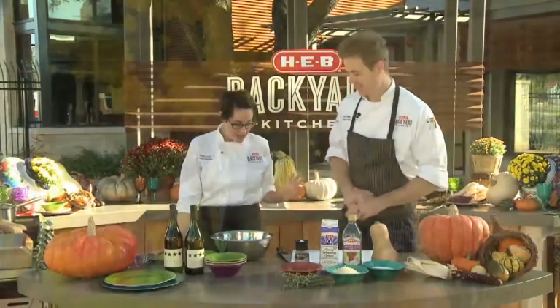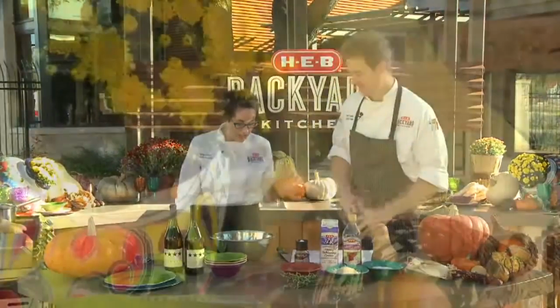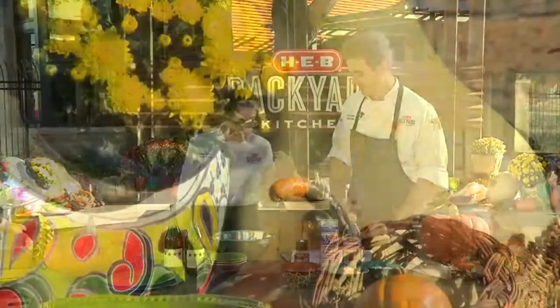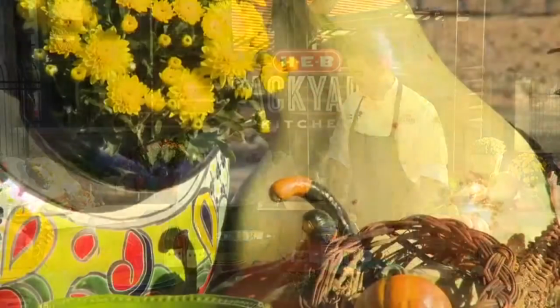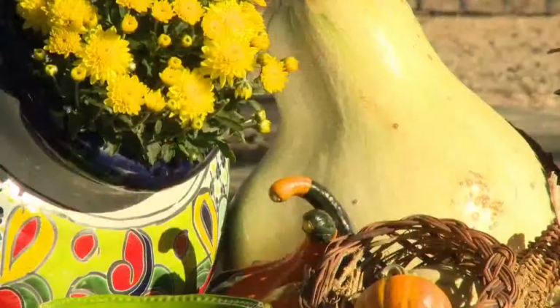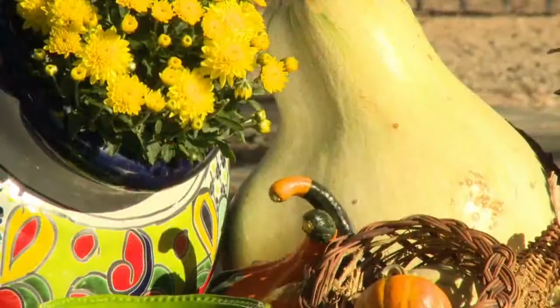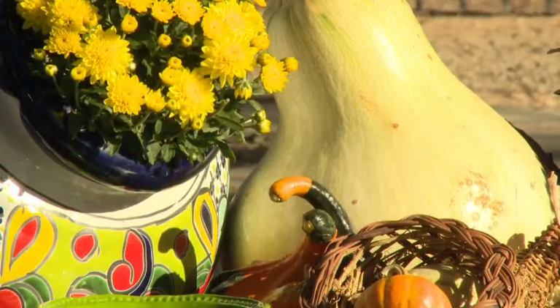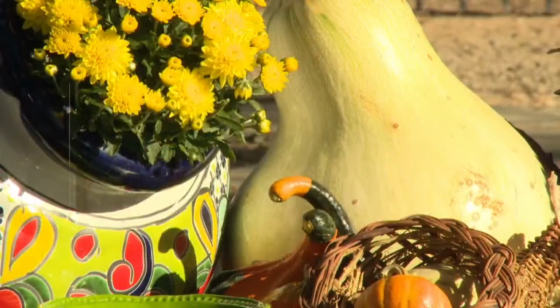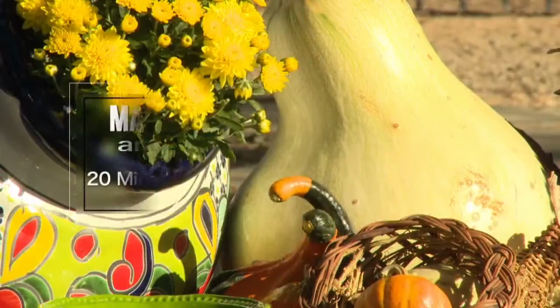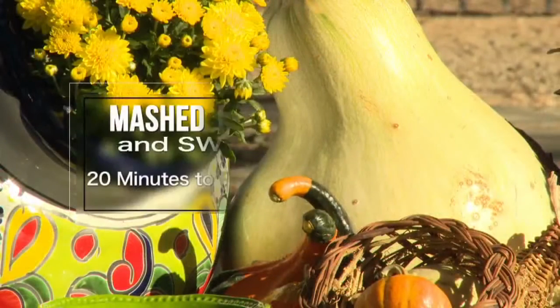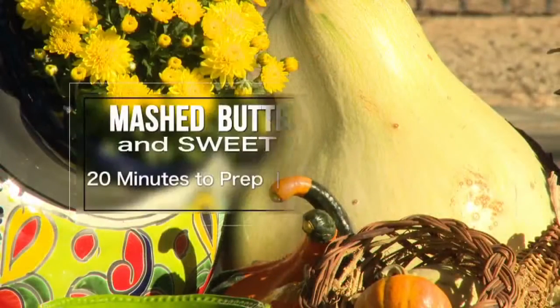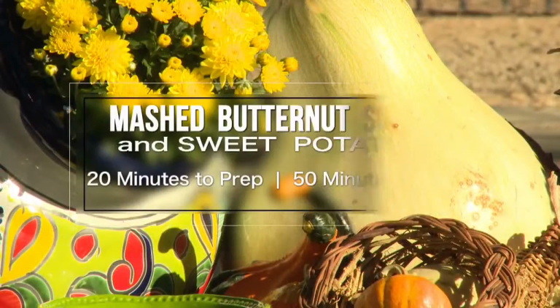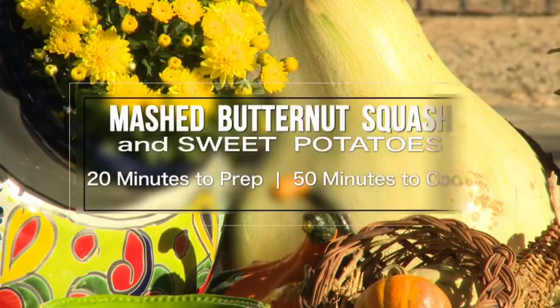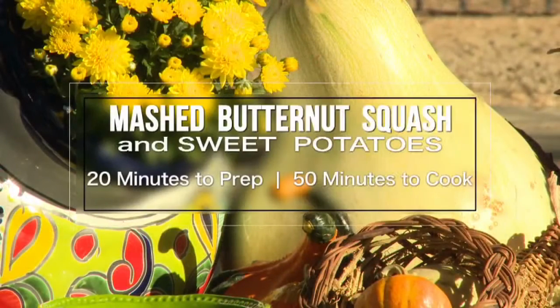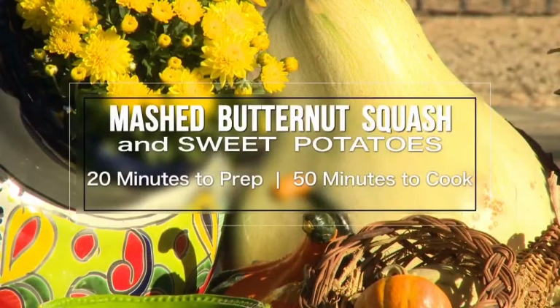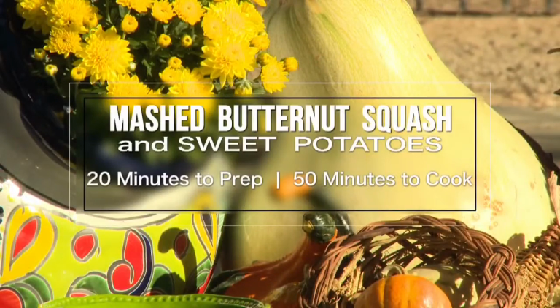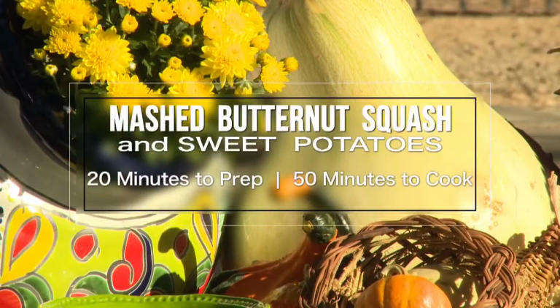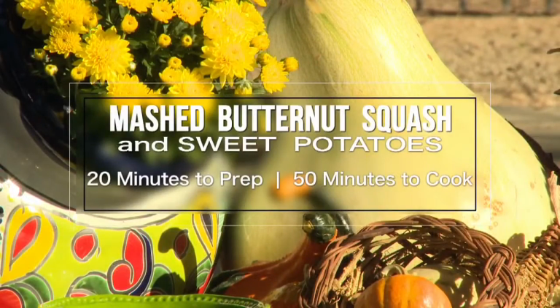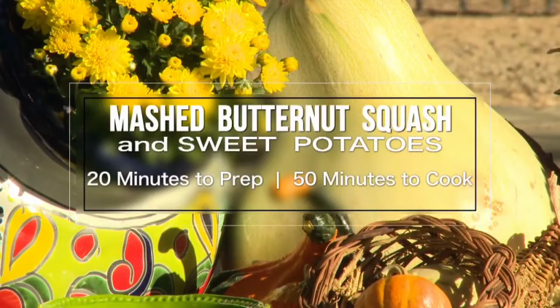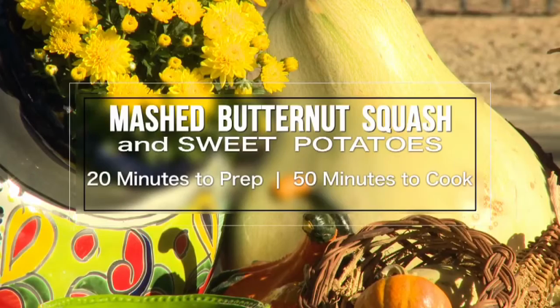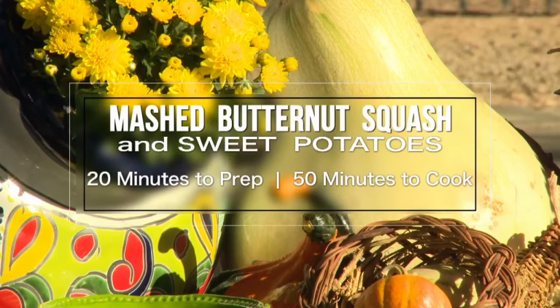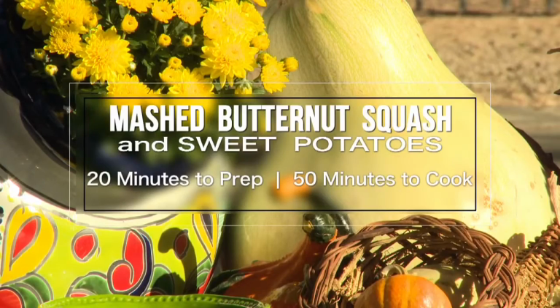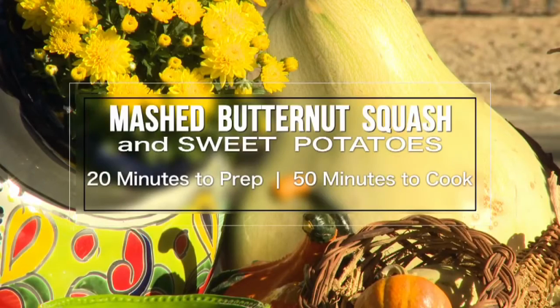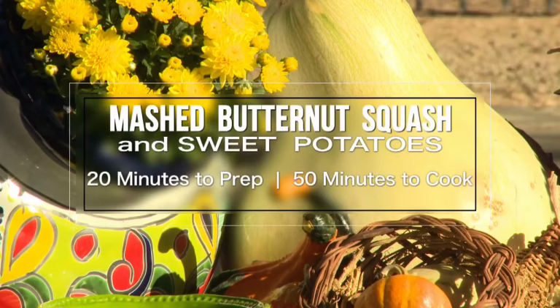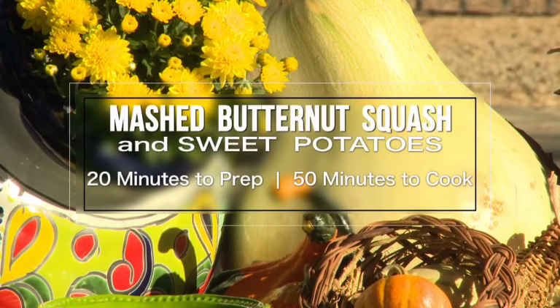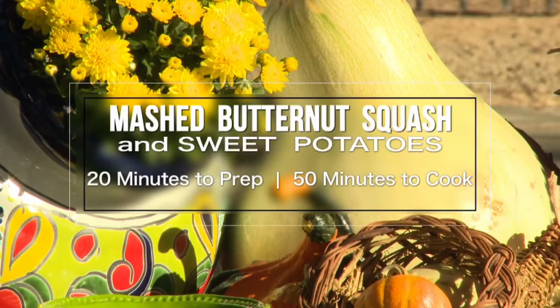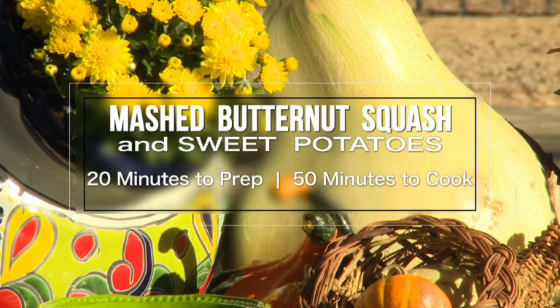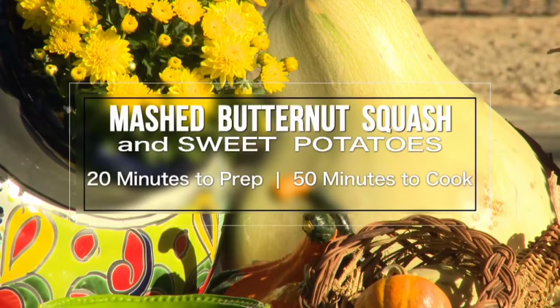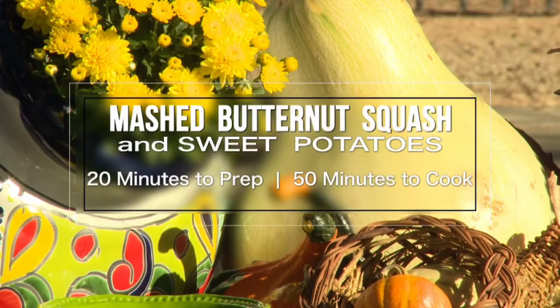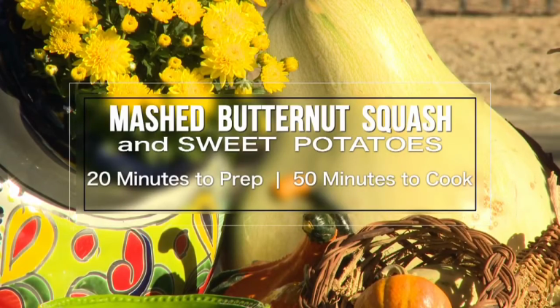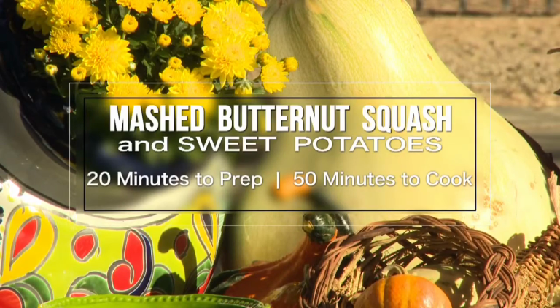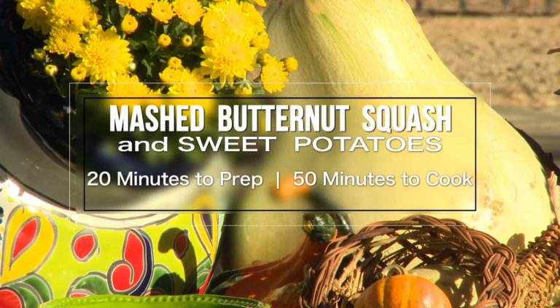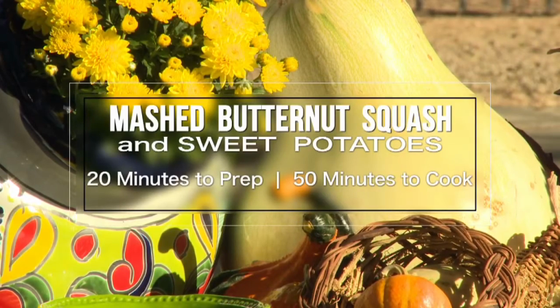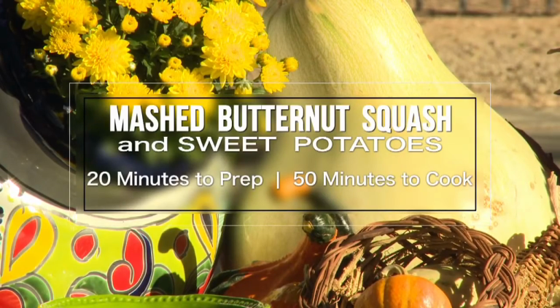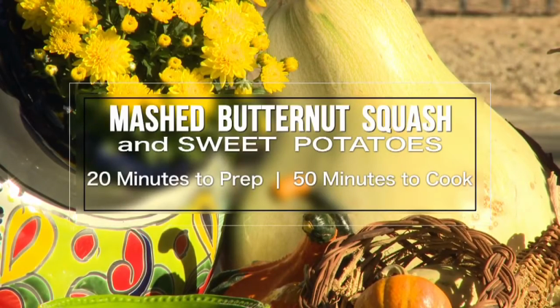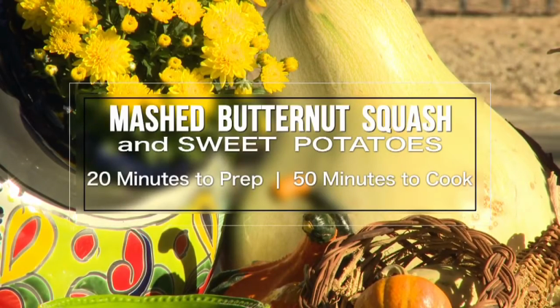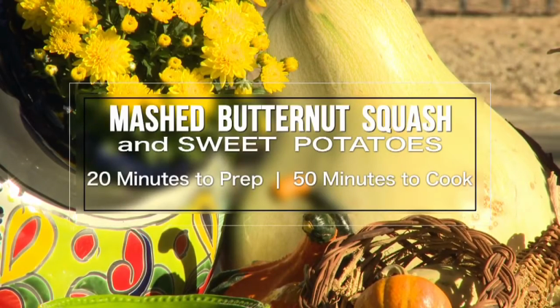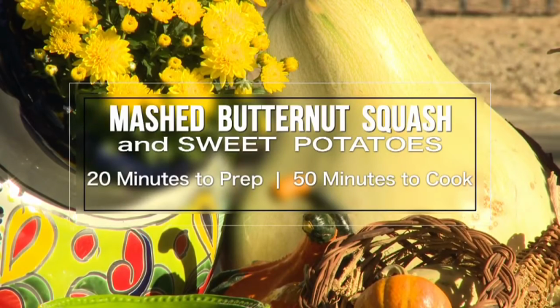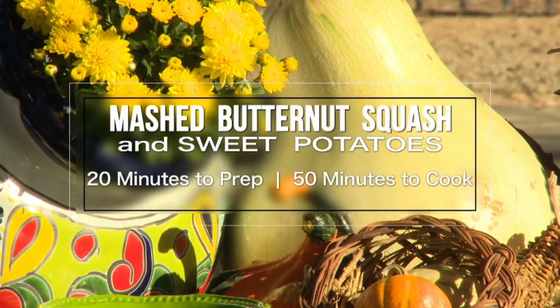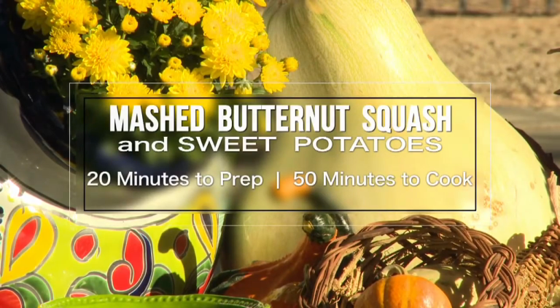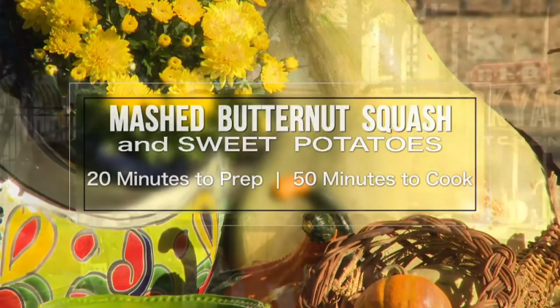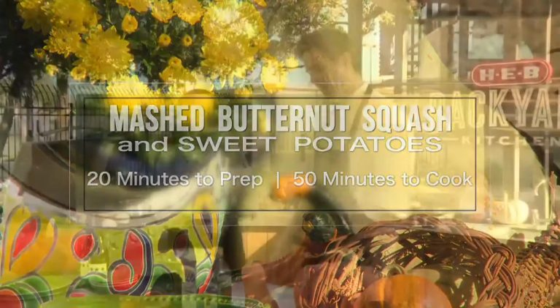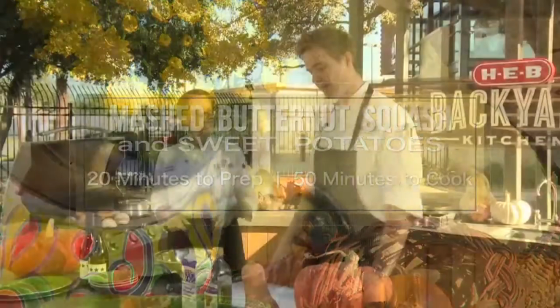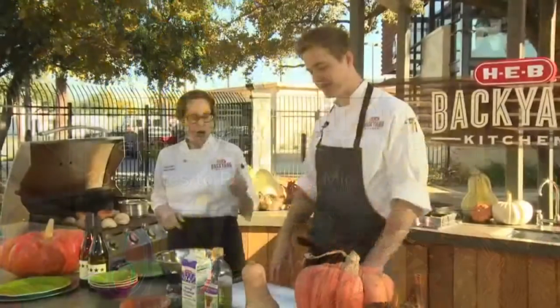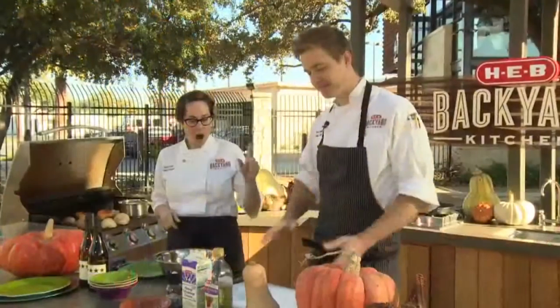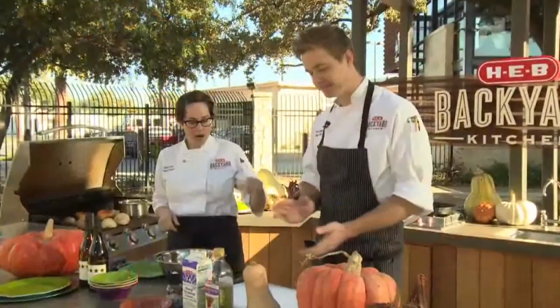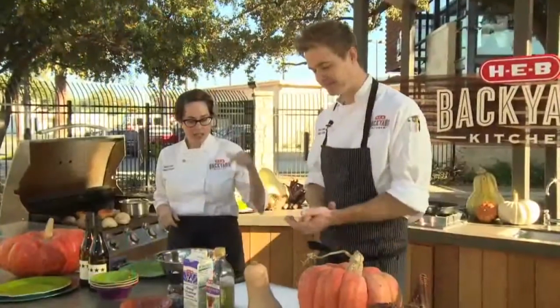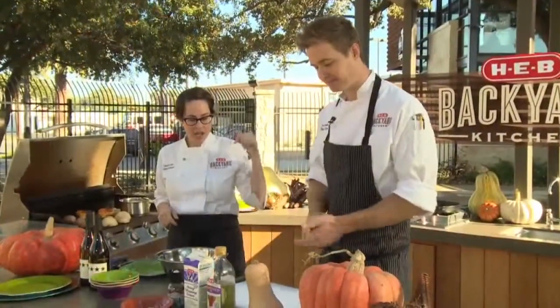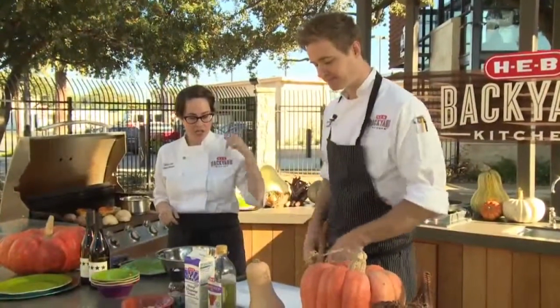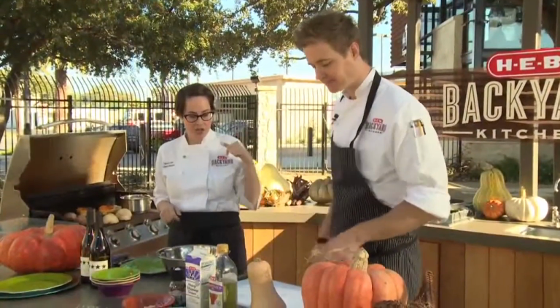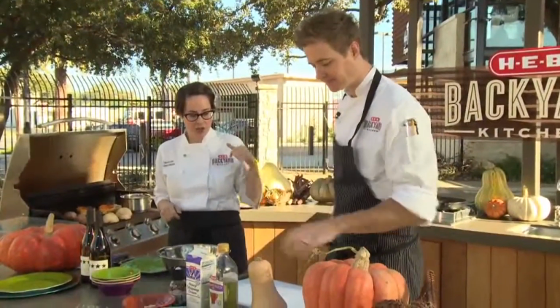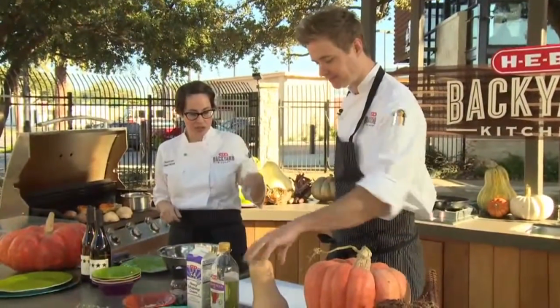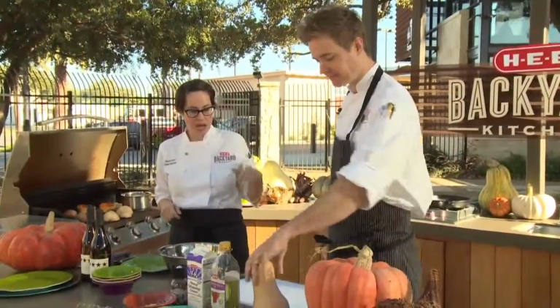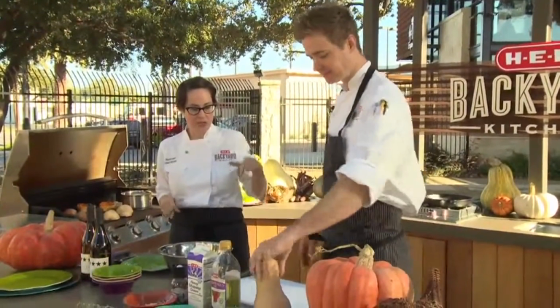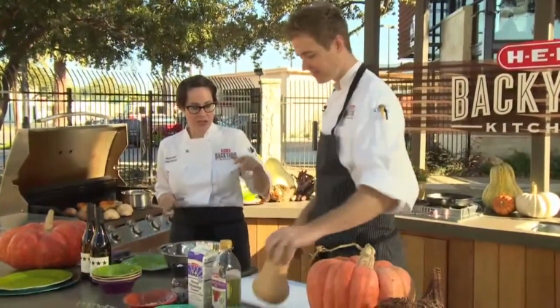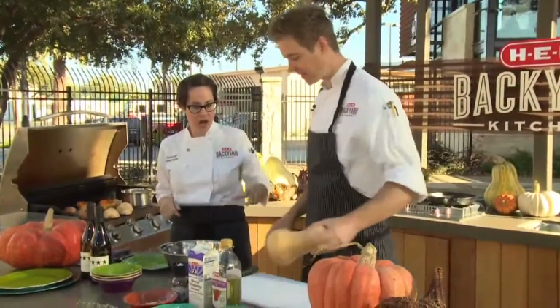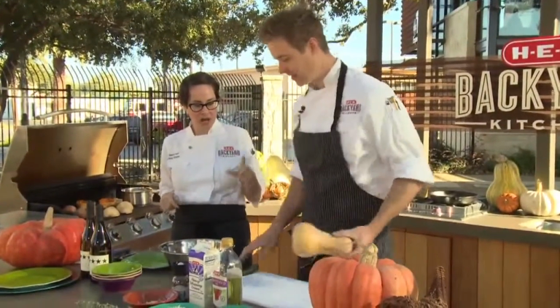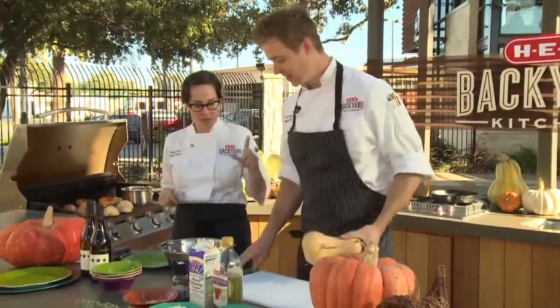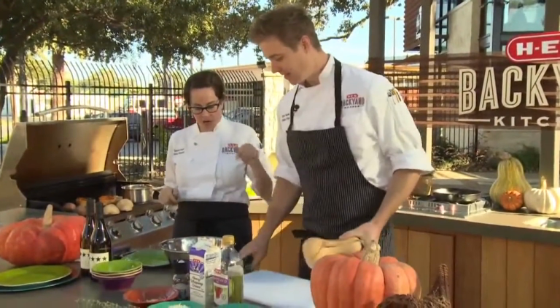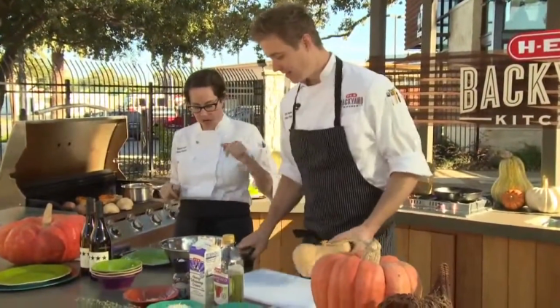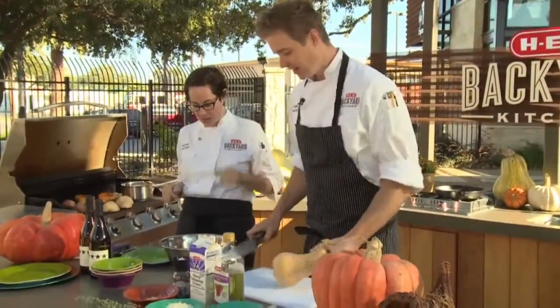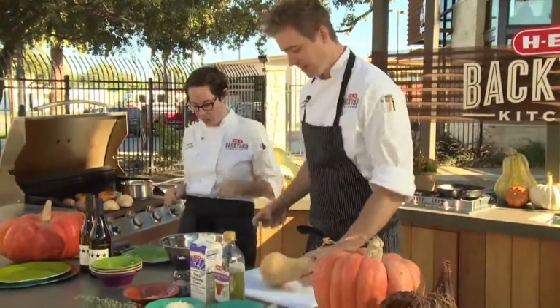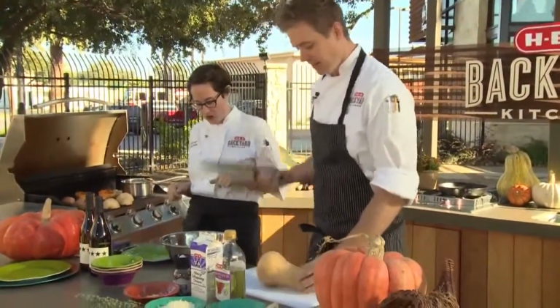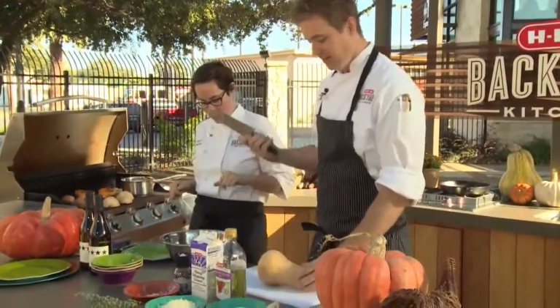Today we're going to make a wonderful mashed butternut squash and sweet potato dish — one of my favorites. So show us how to cut a butternut squash.